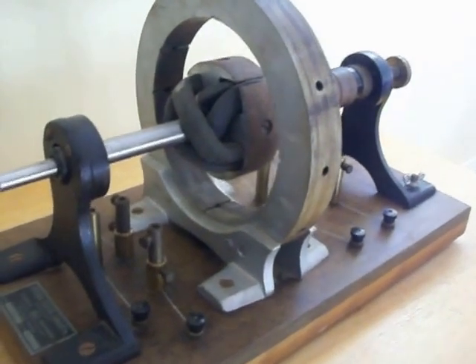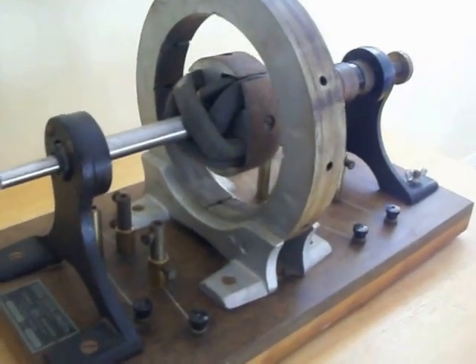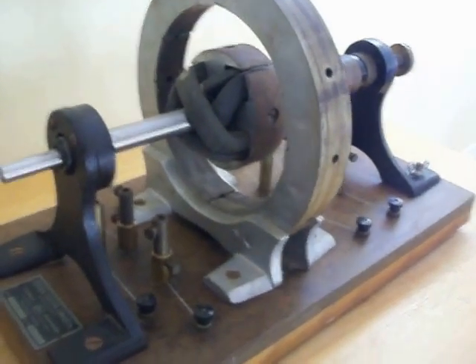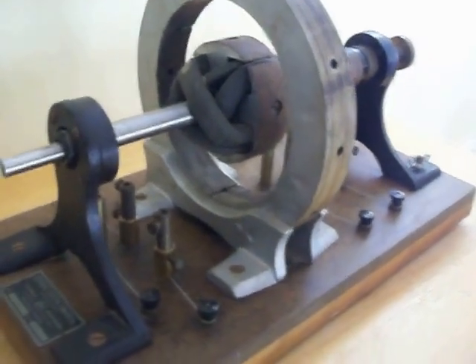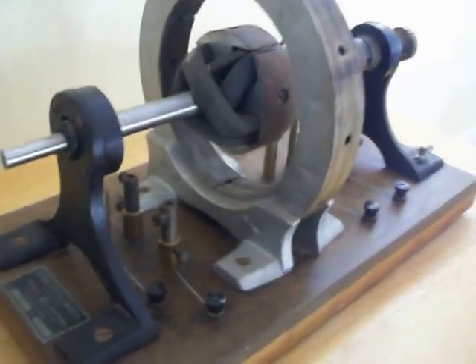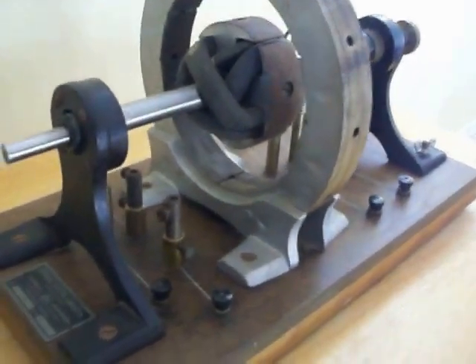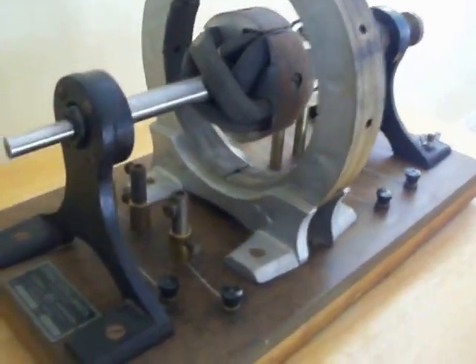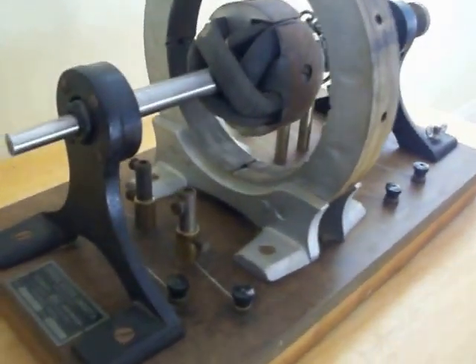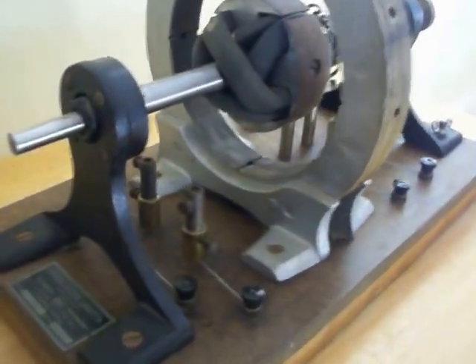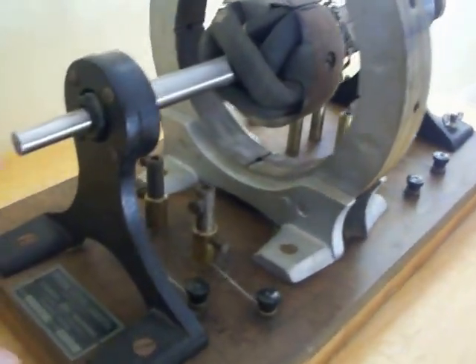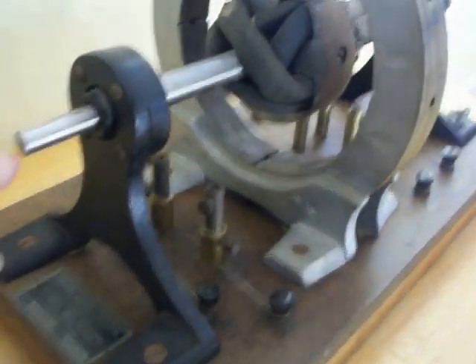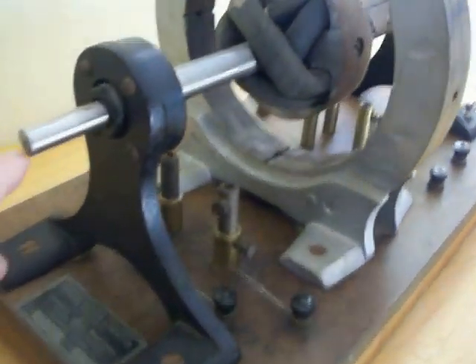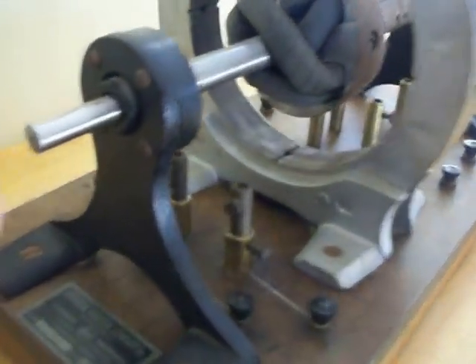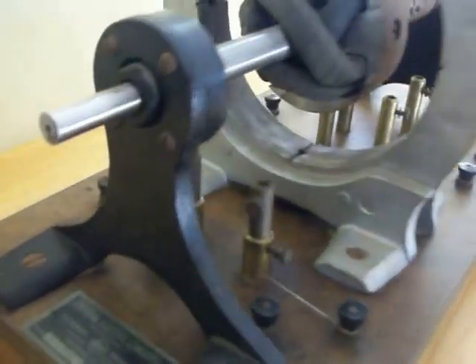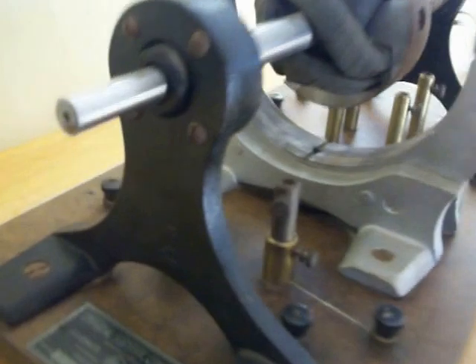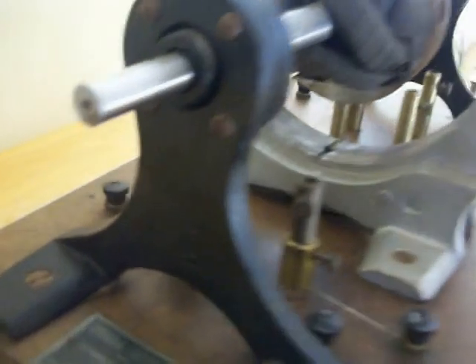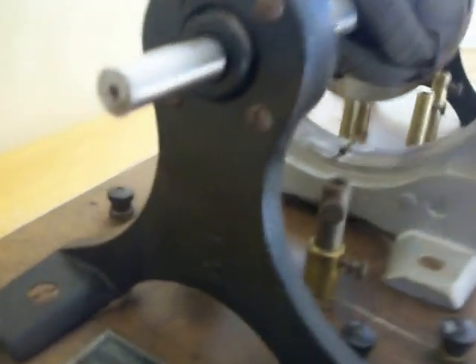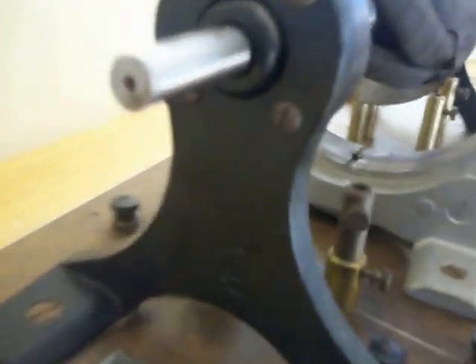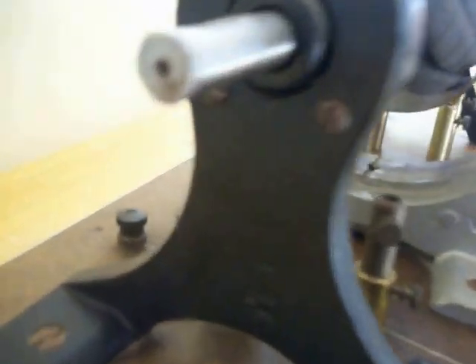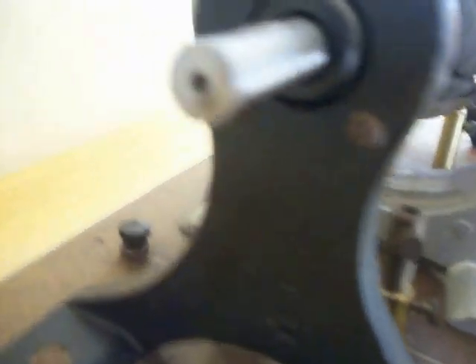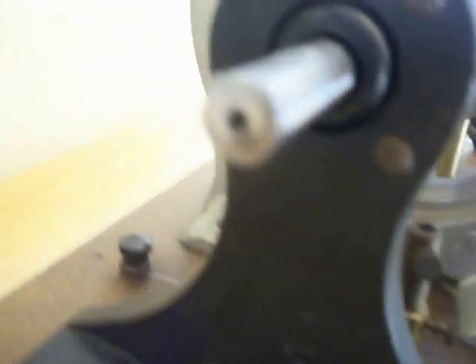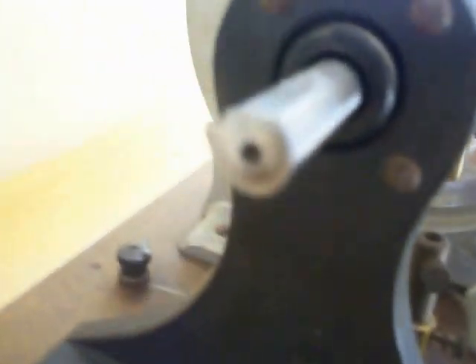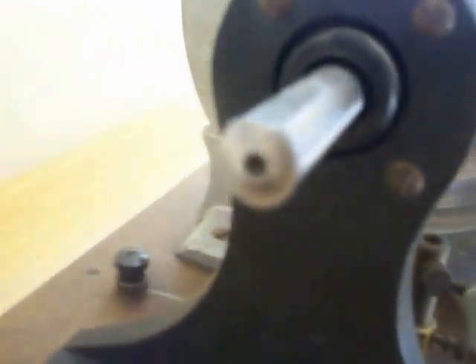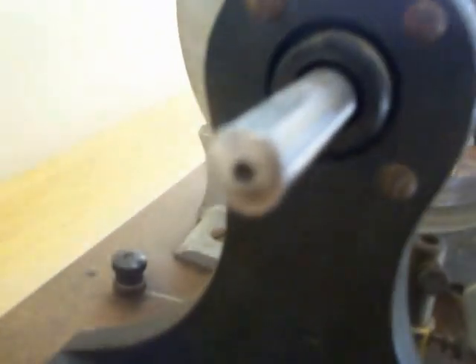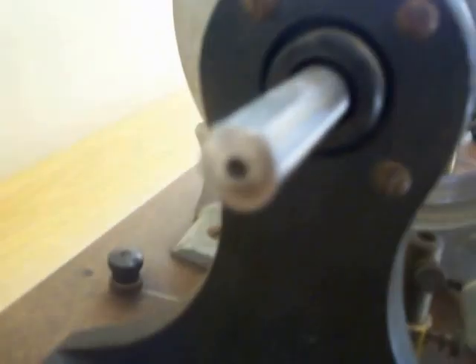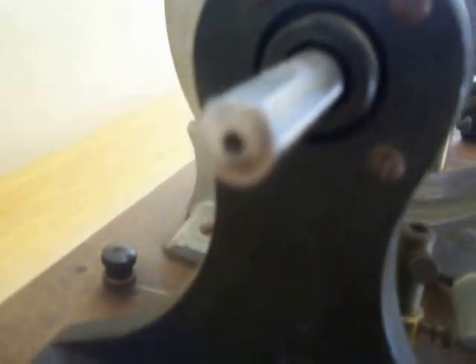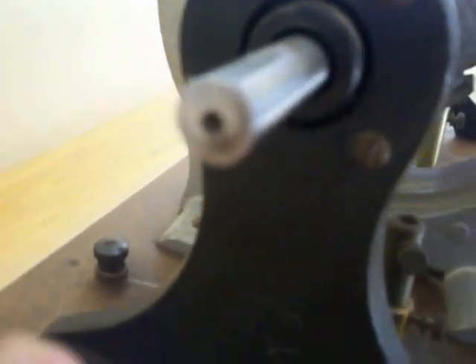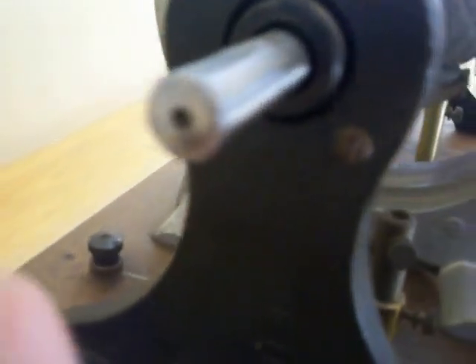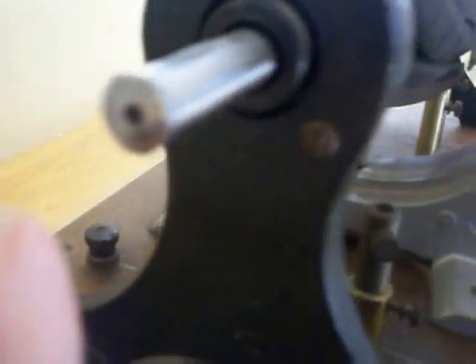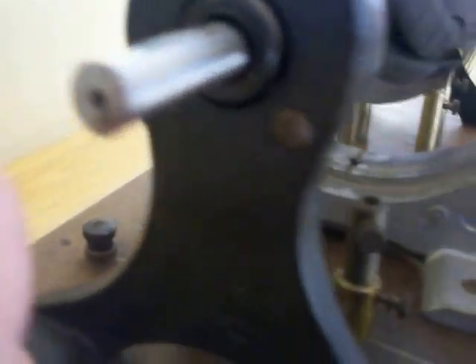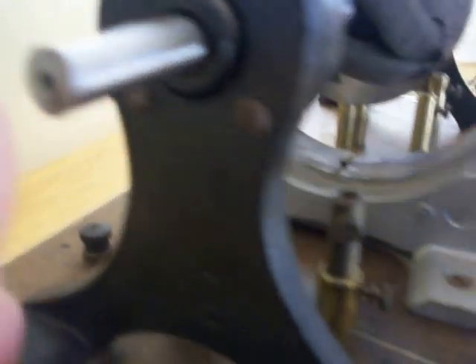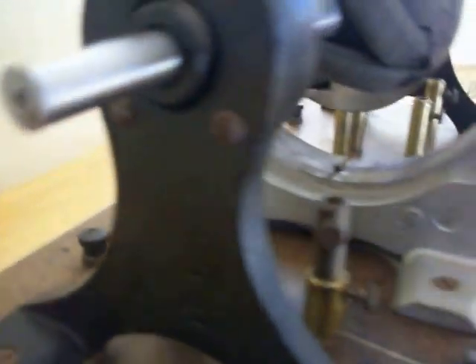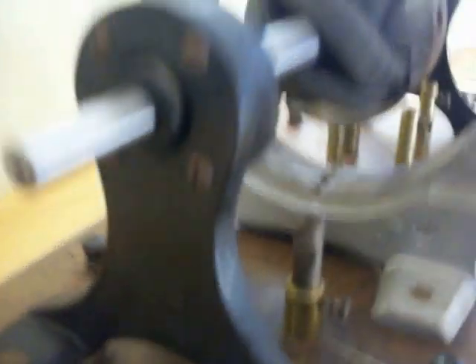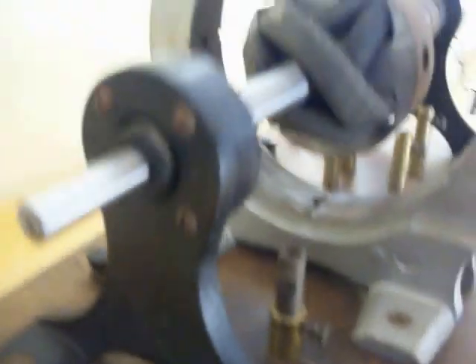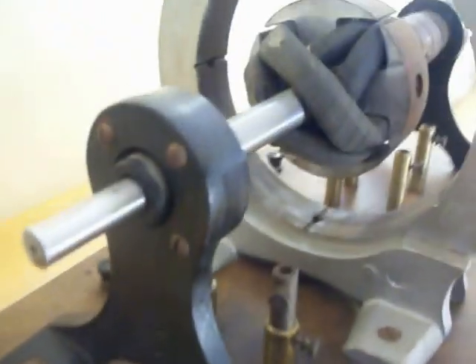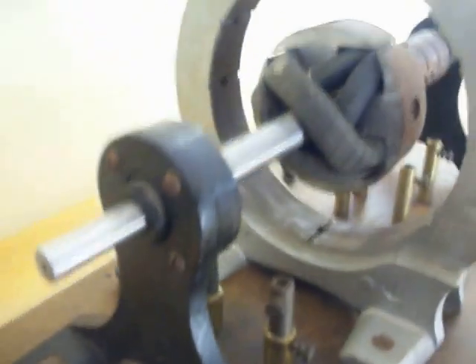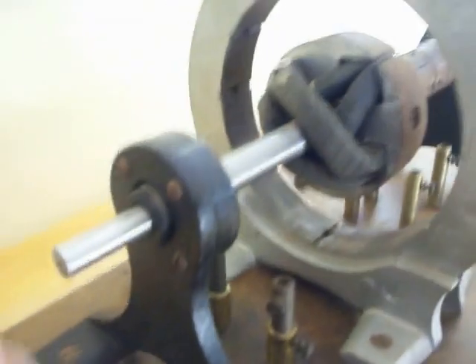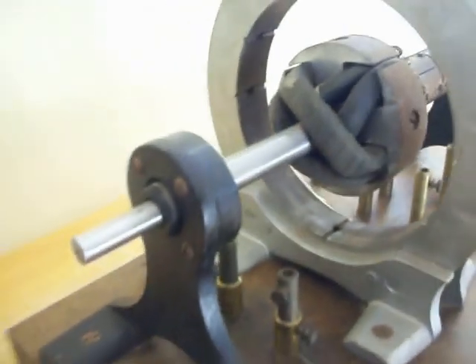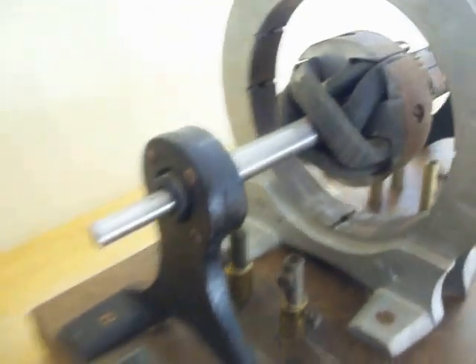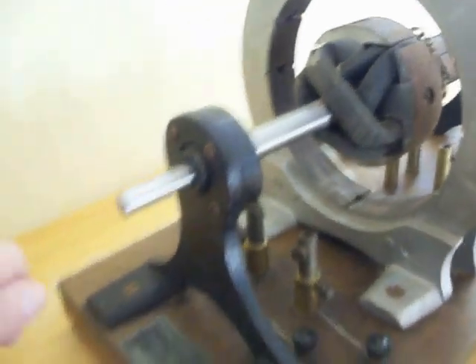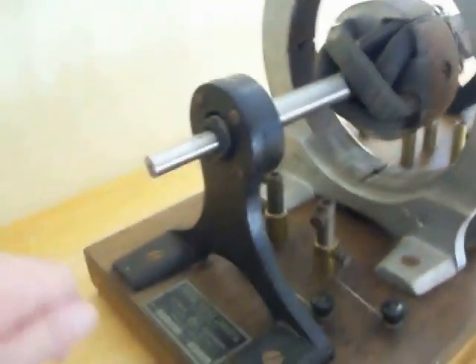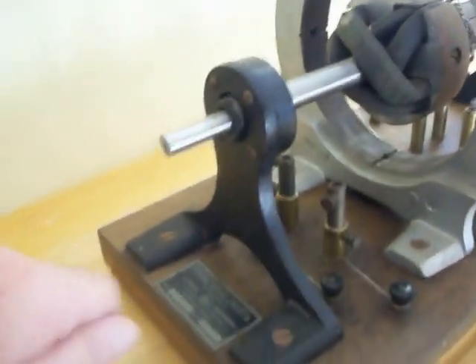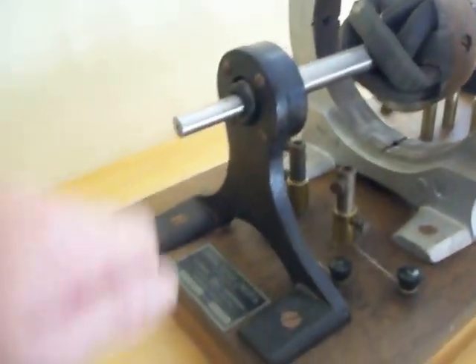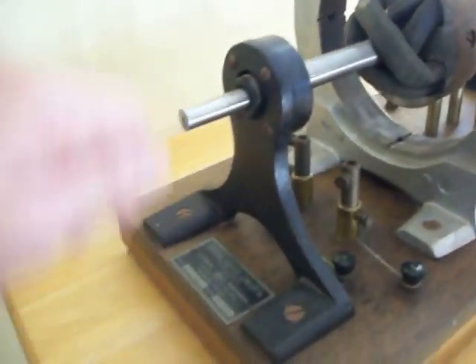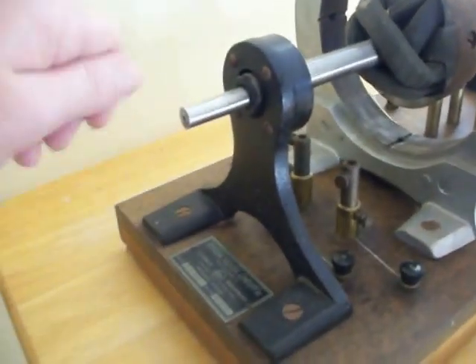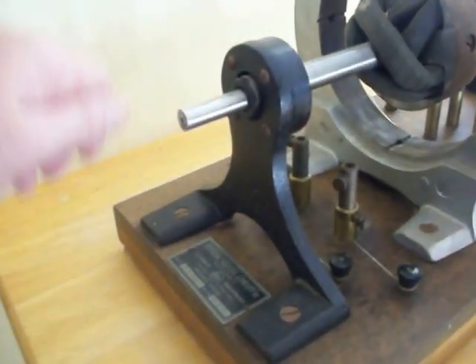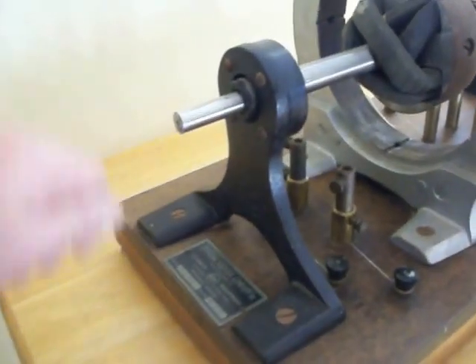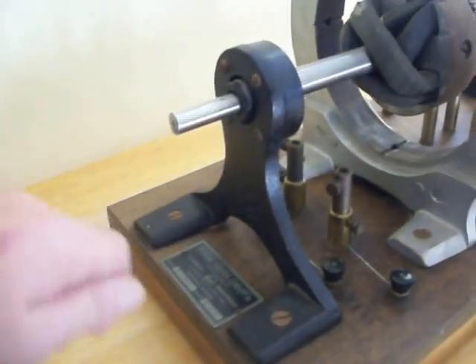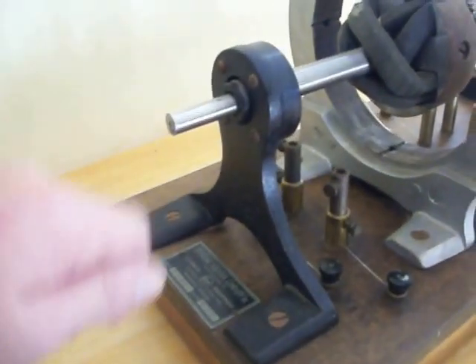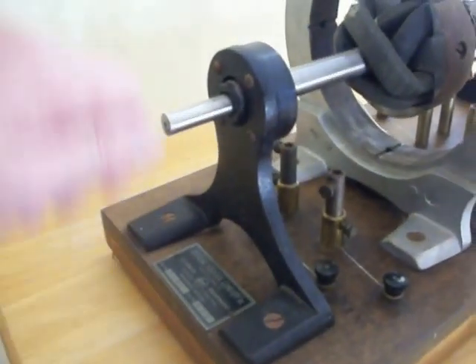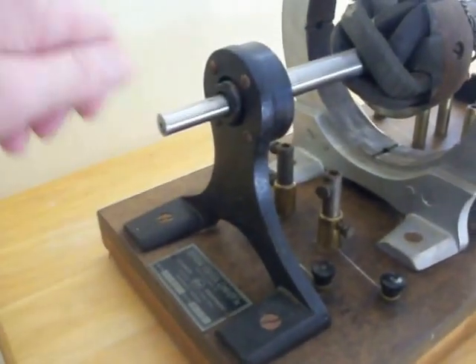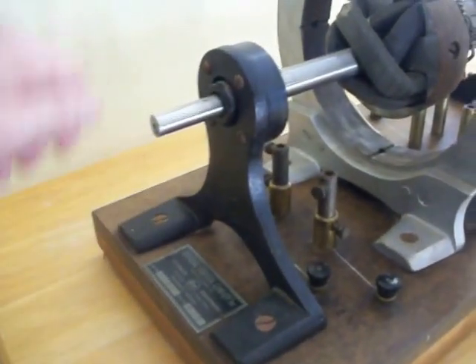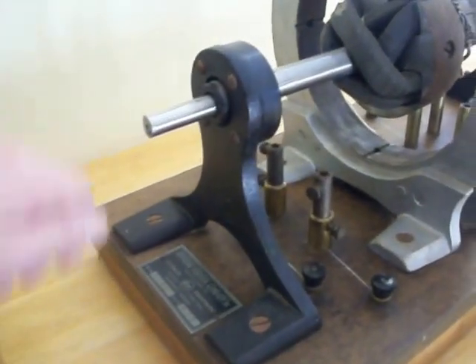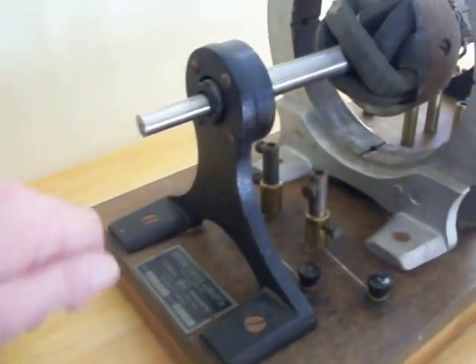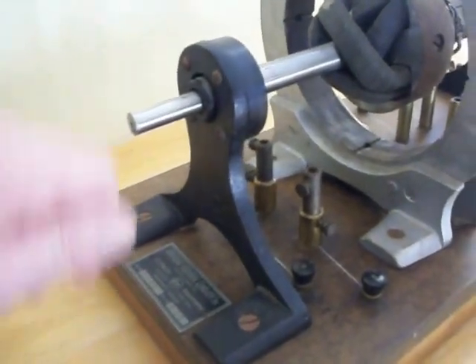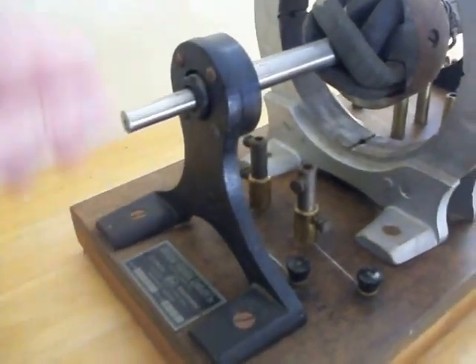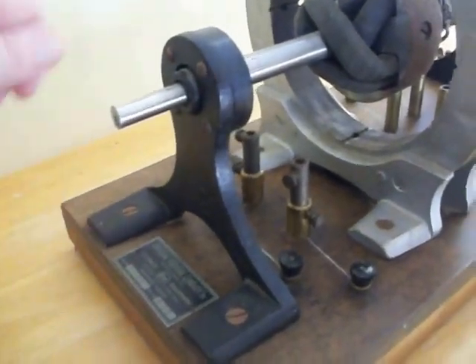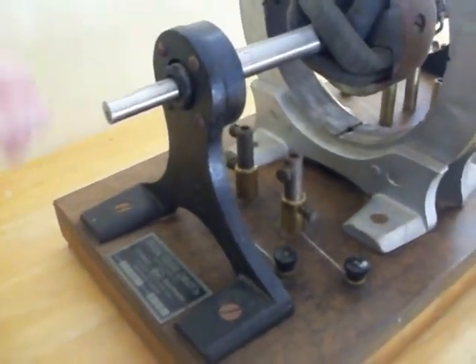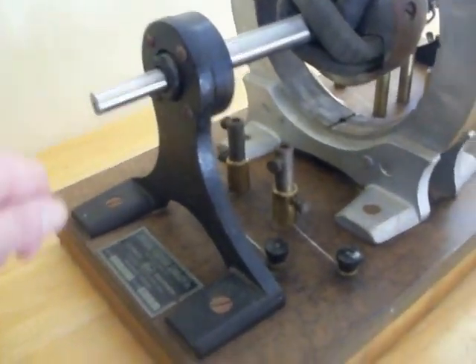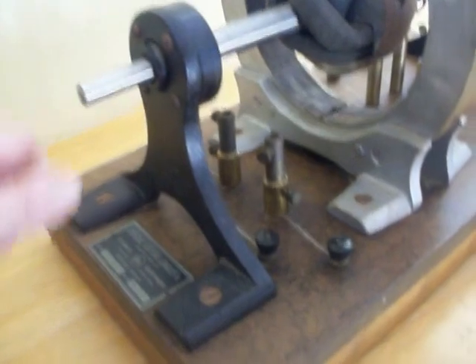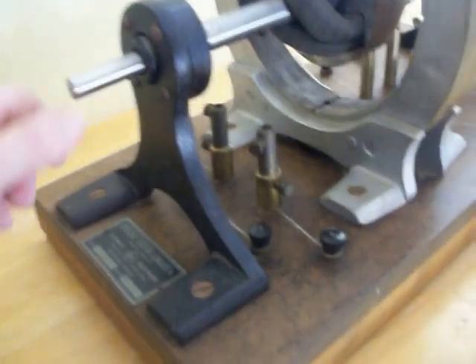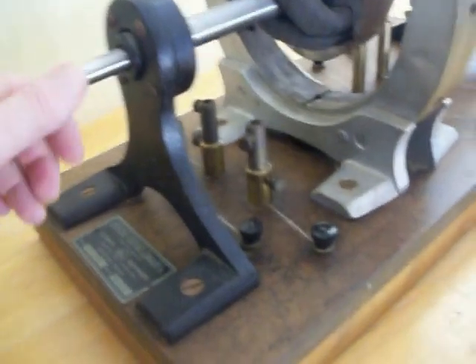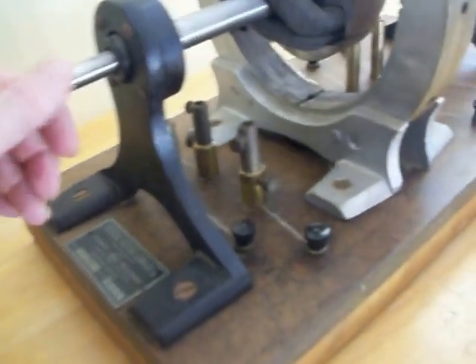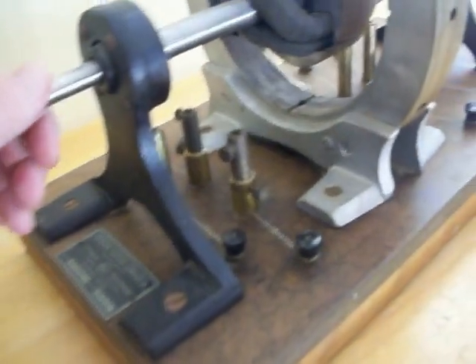It's missing the hand crank that would go on this side, which the user or teacher would crank.